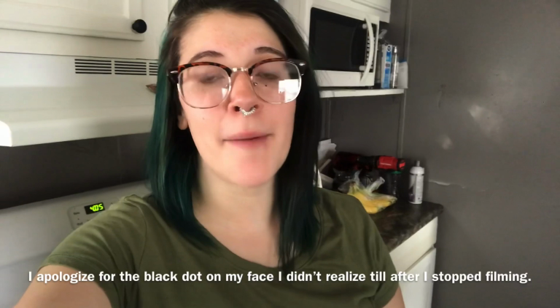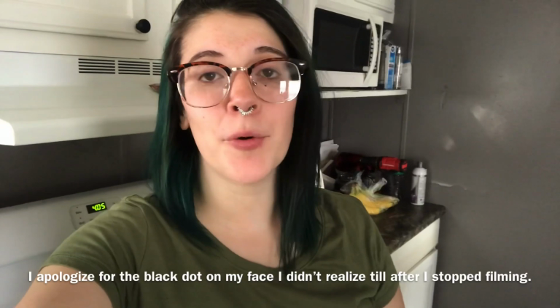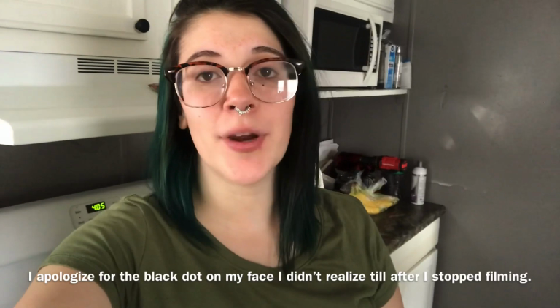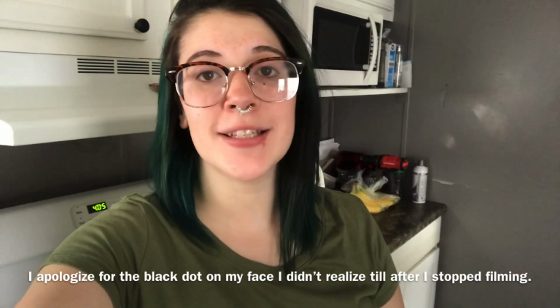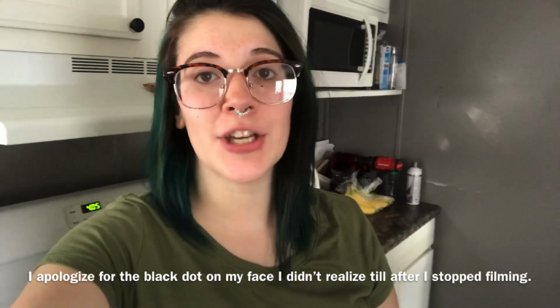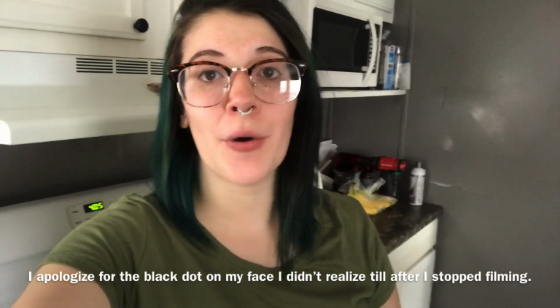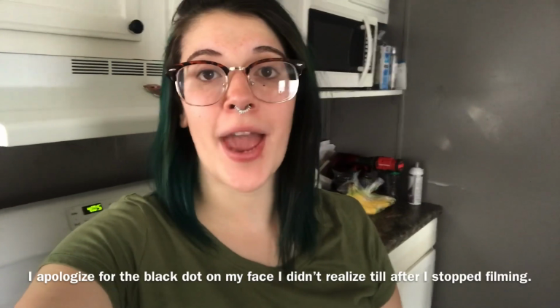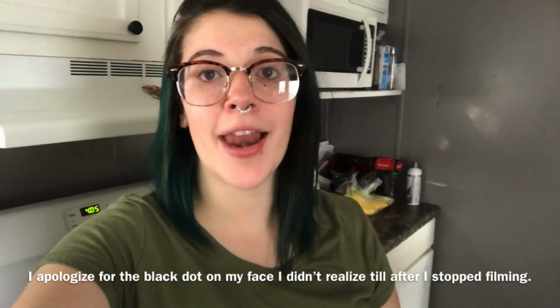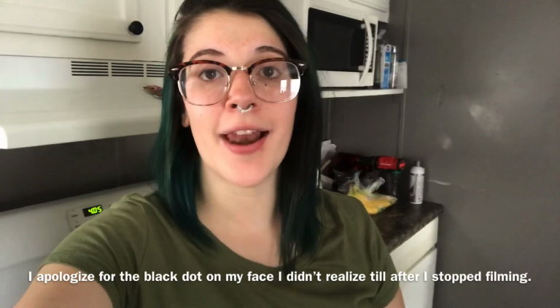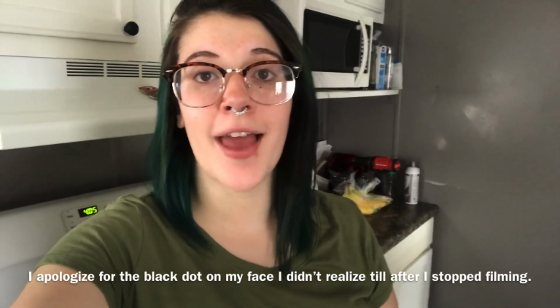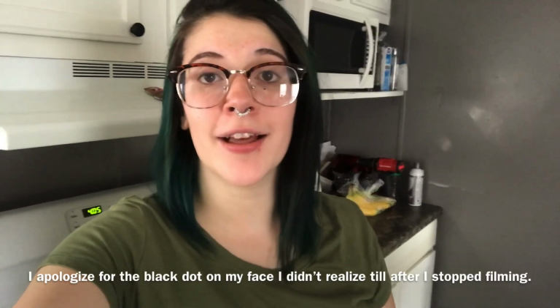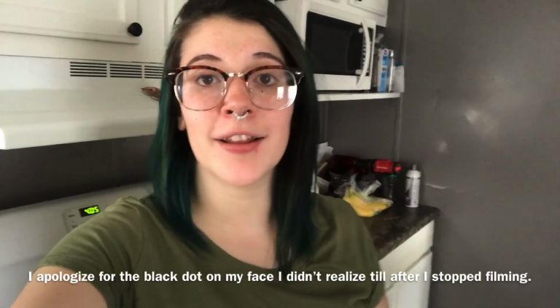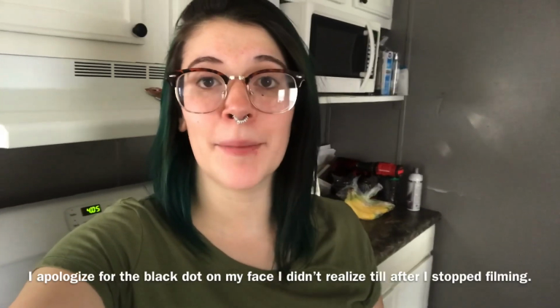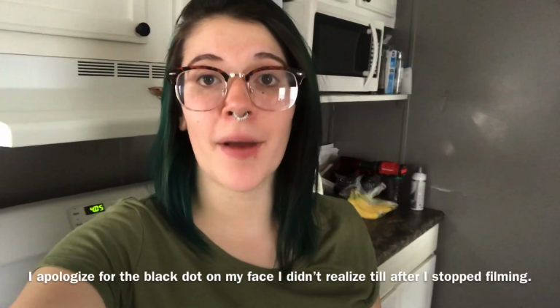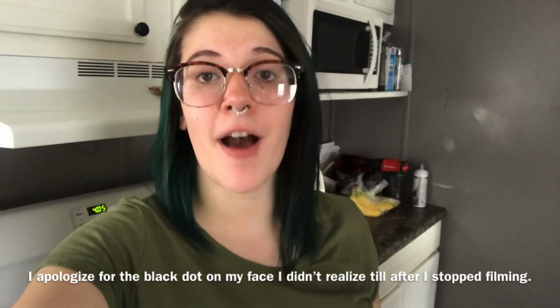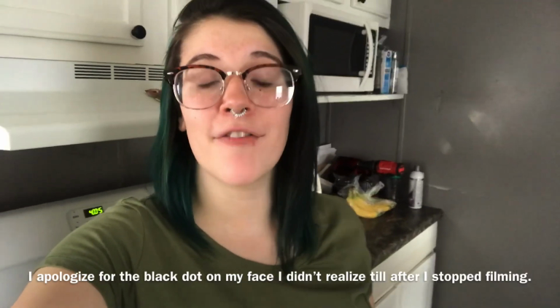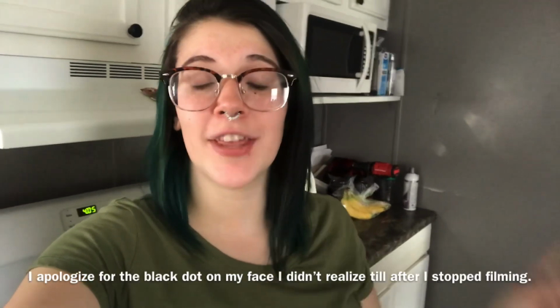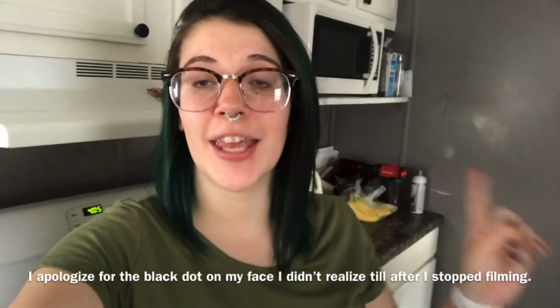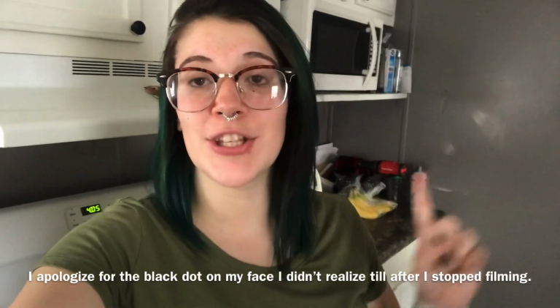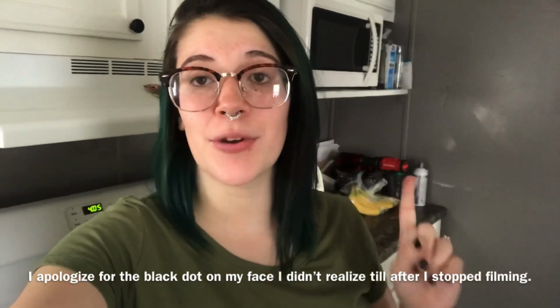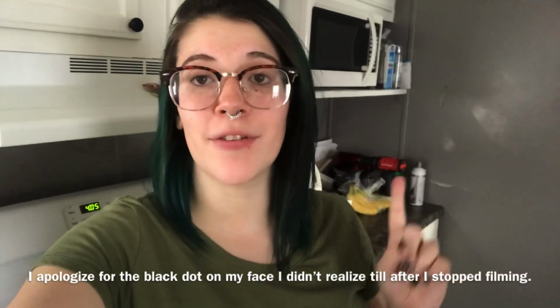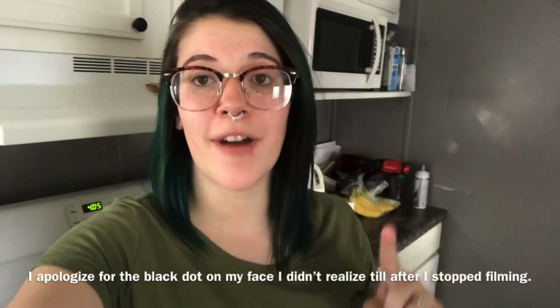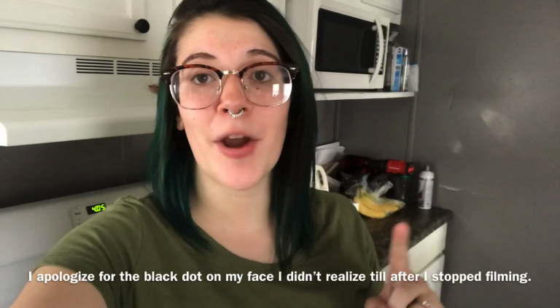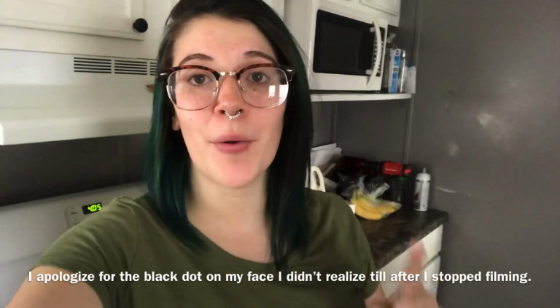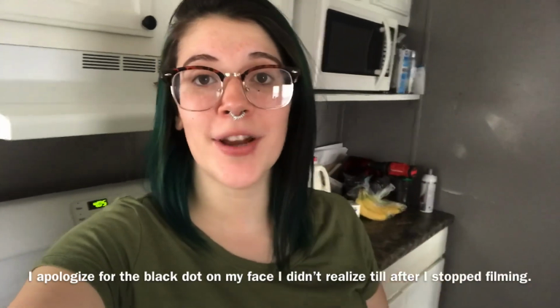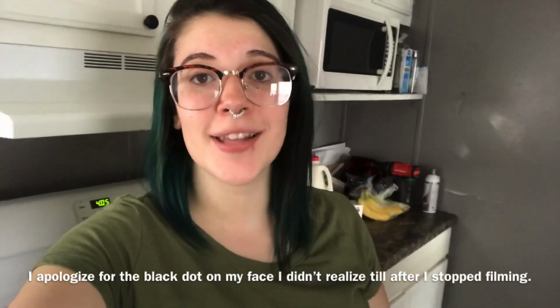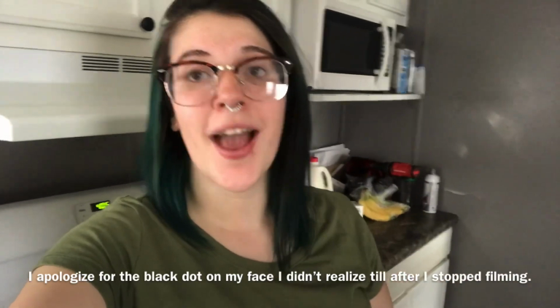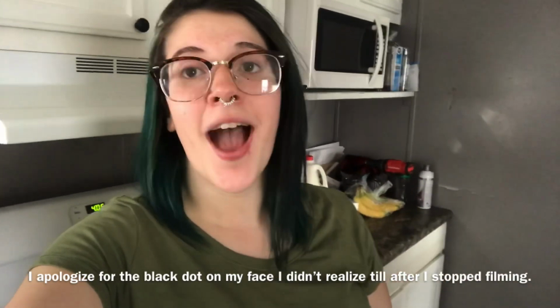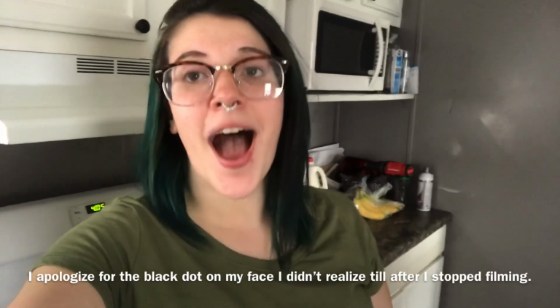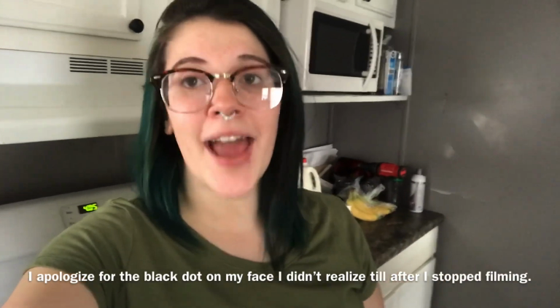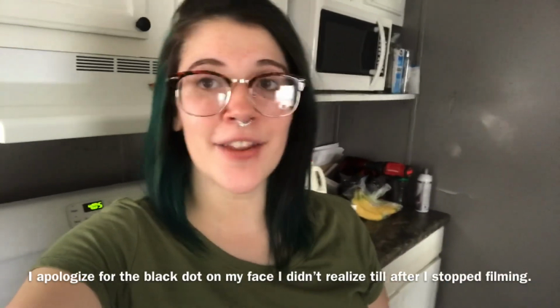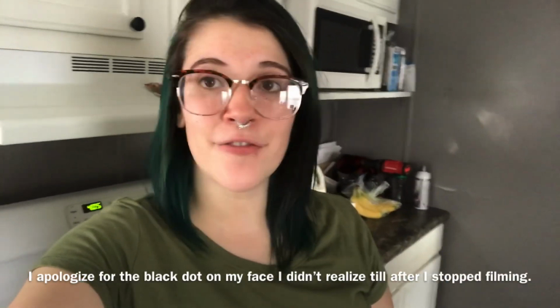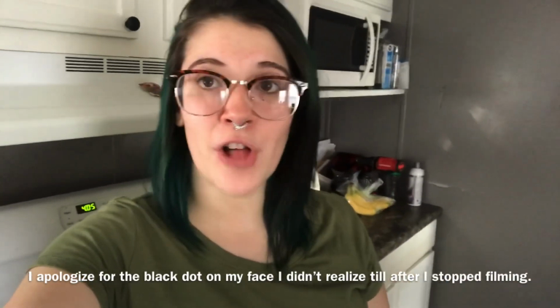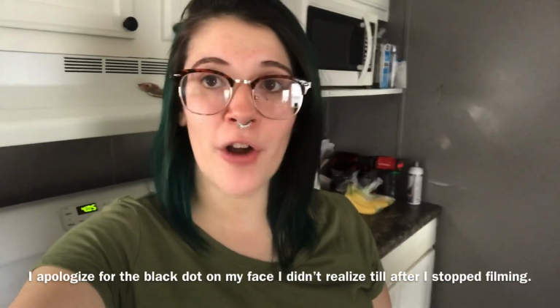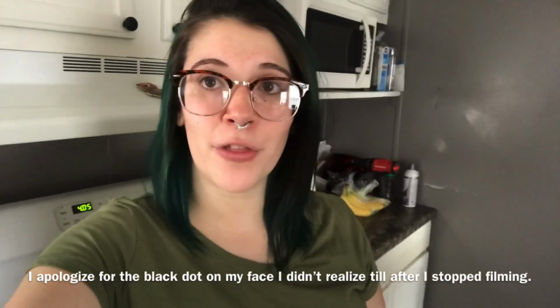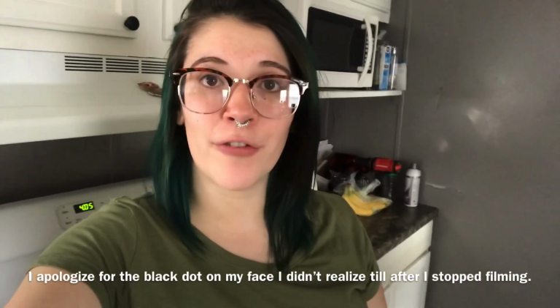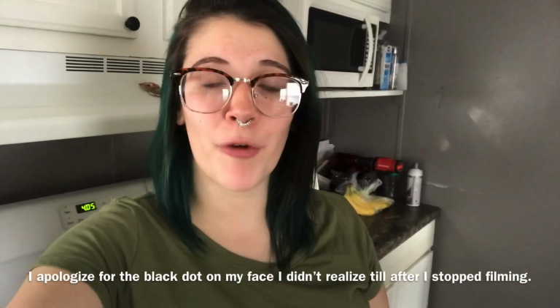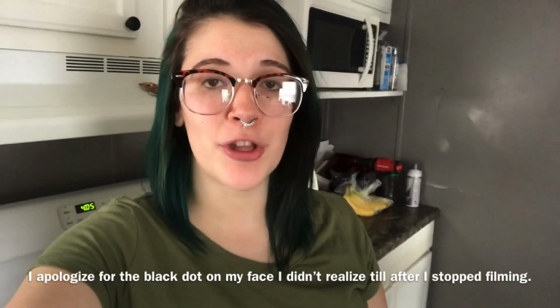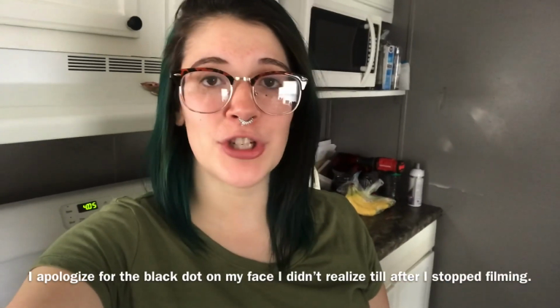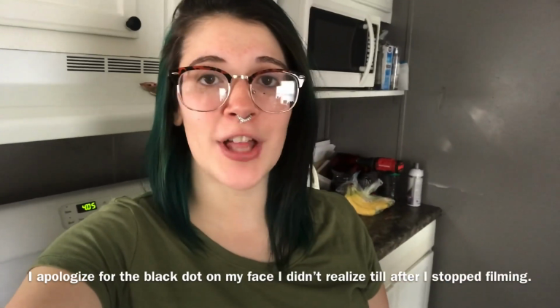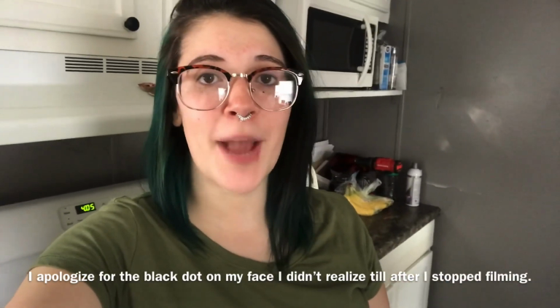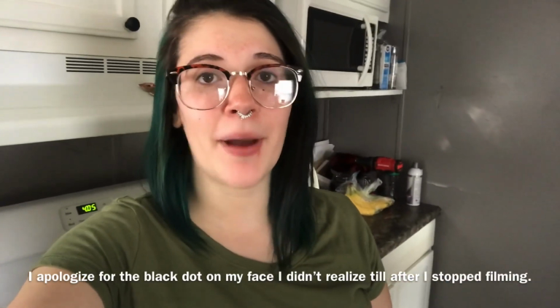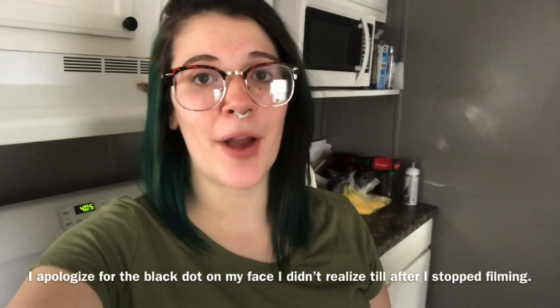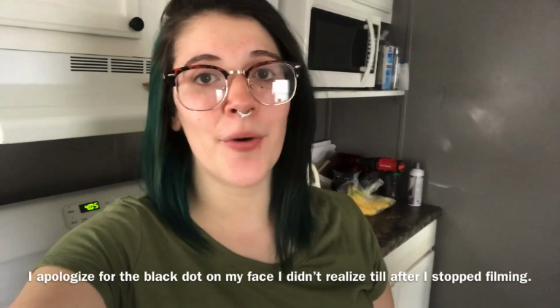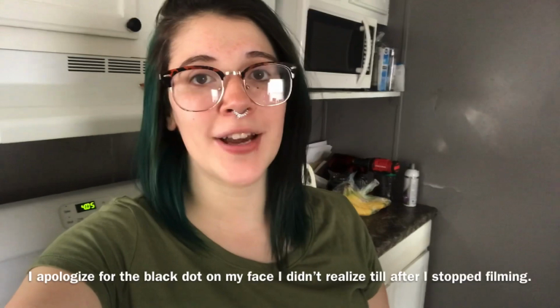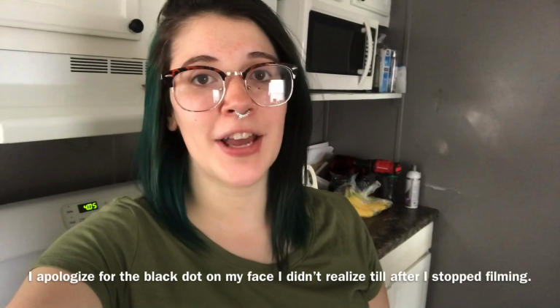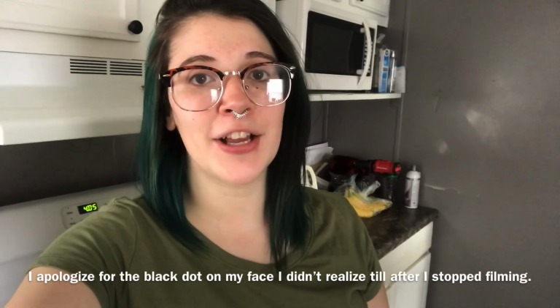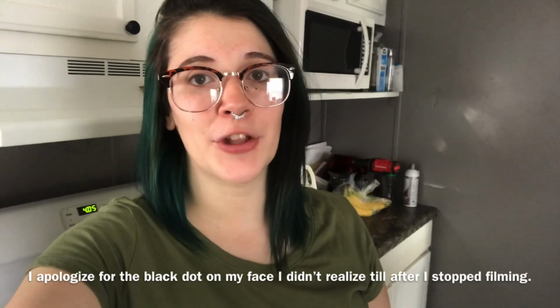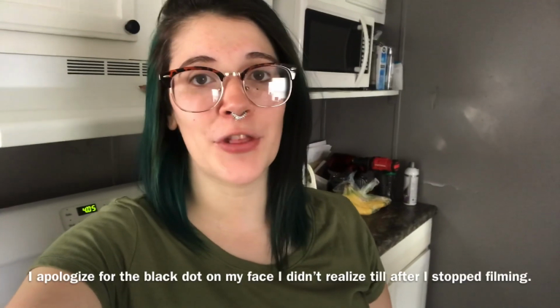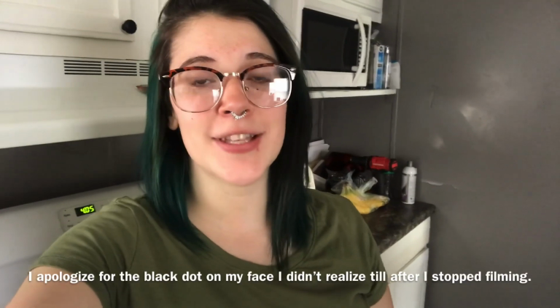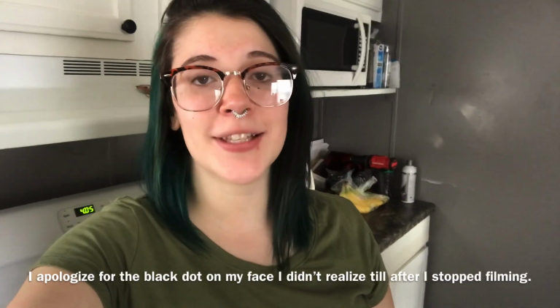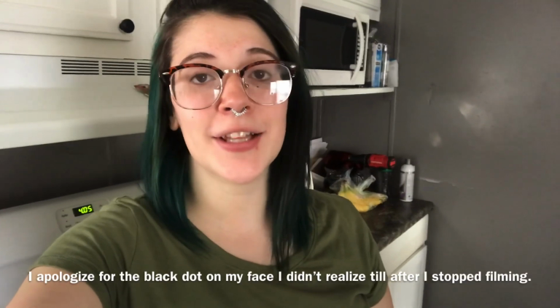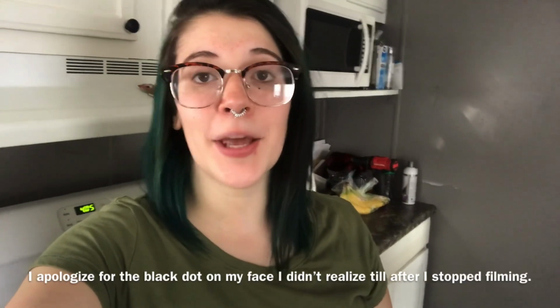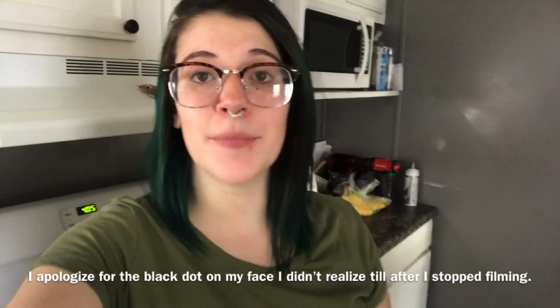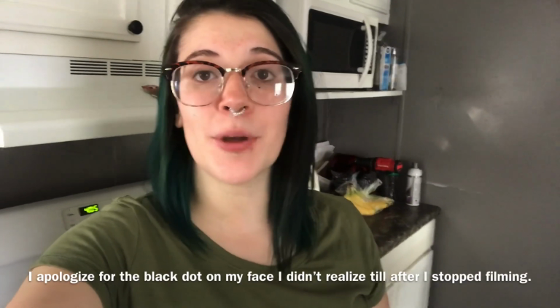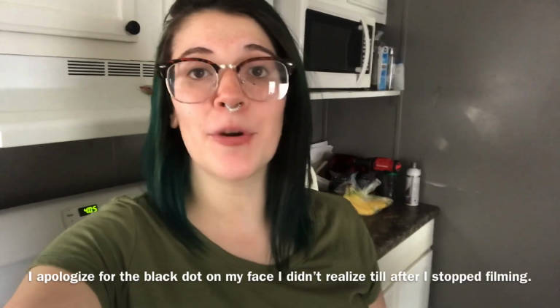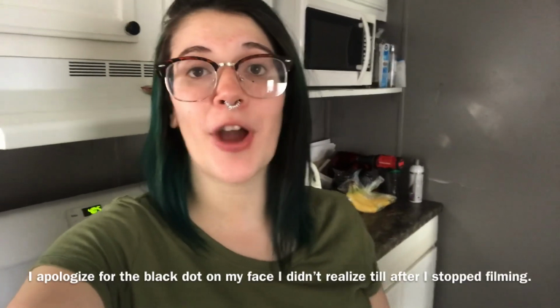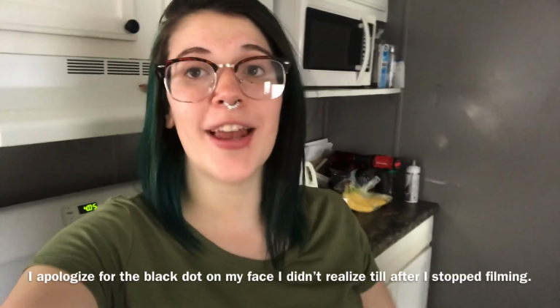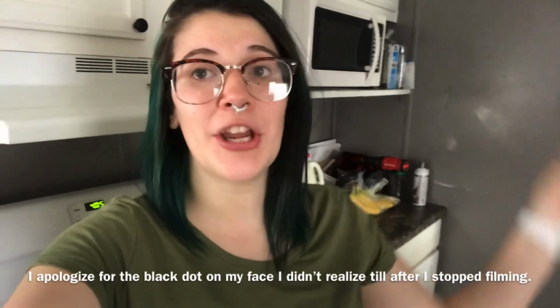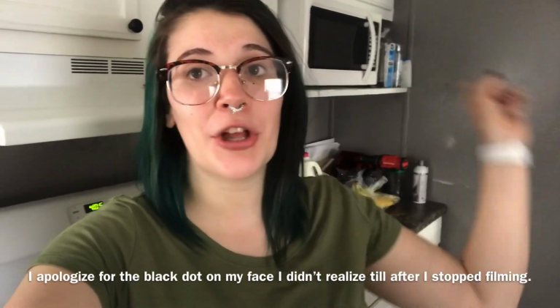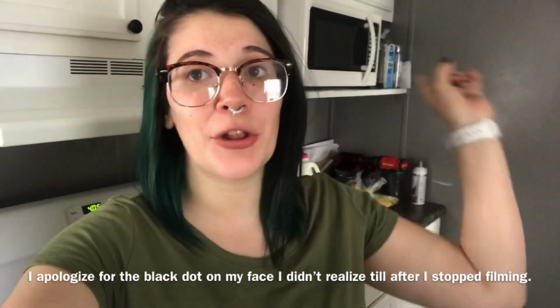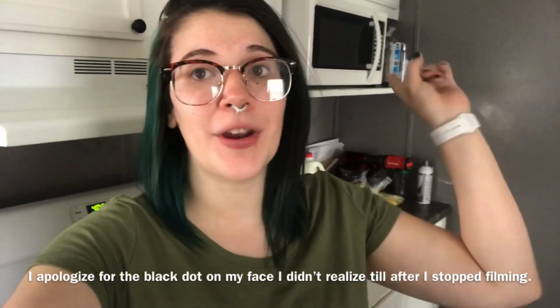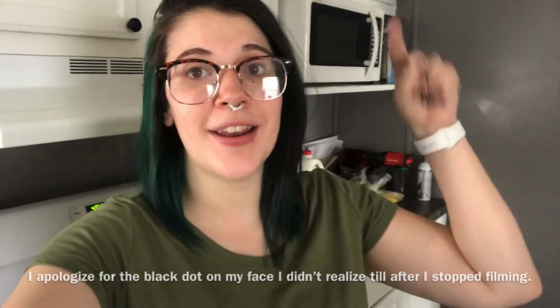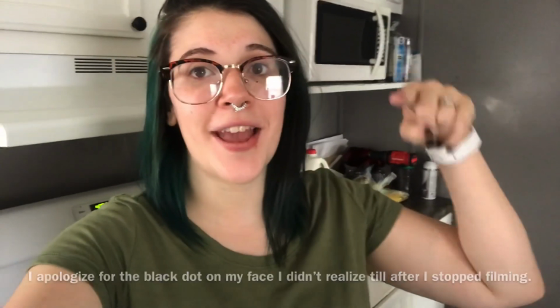I'm going to go ahead and add a clip of the kids doing fireworks. I didn't vlog on the 4th of July, but I want to include this clip, so I'm going to go ahead and include it now.